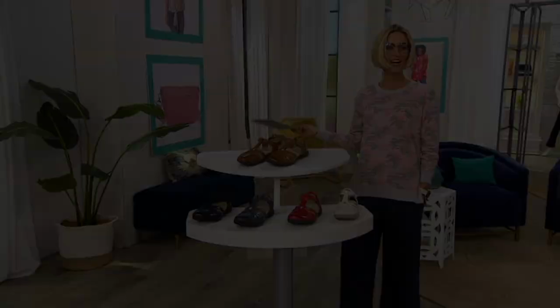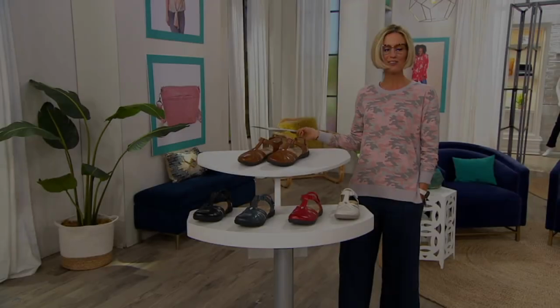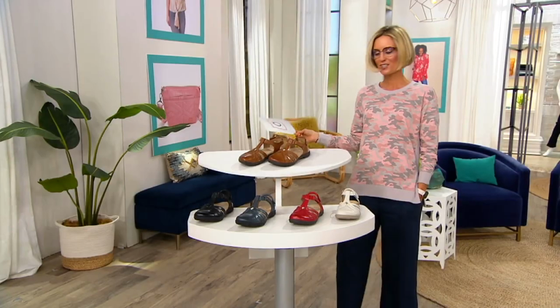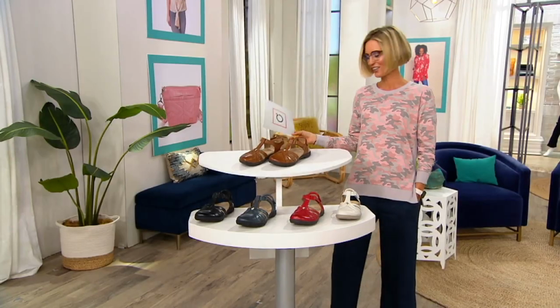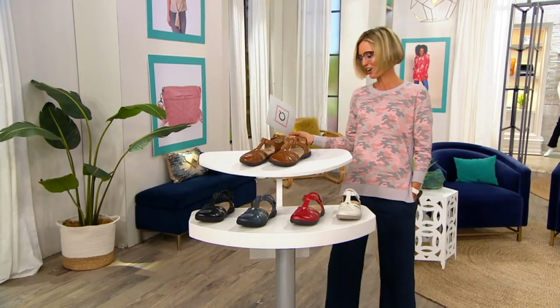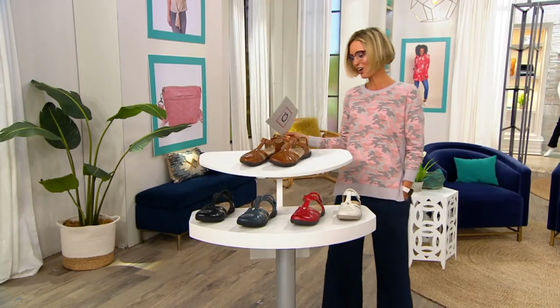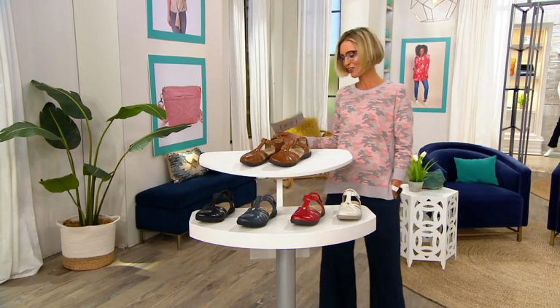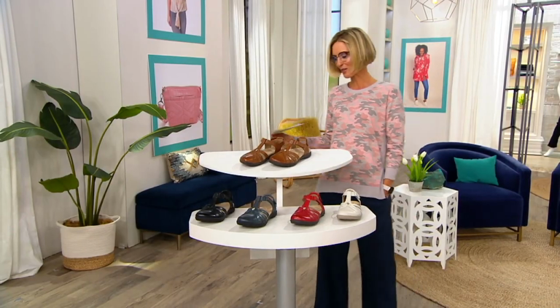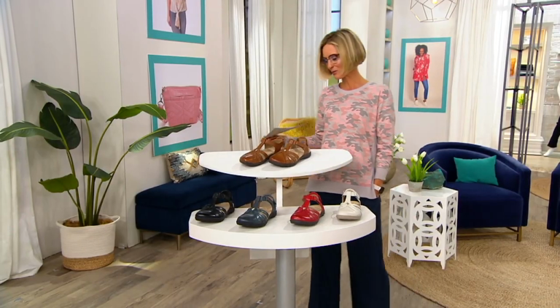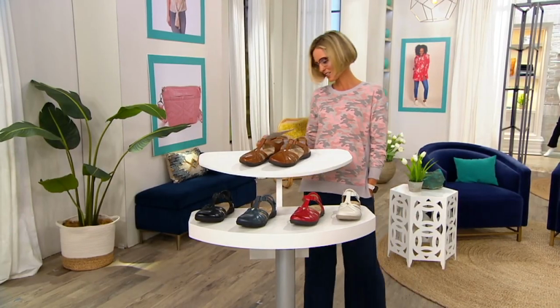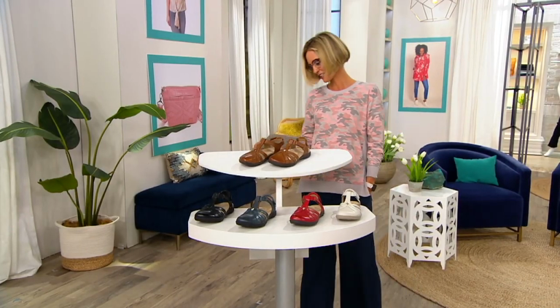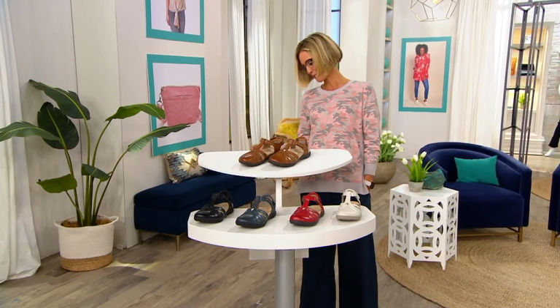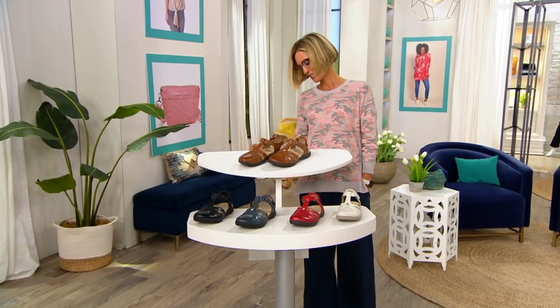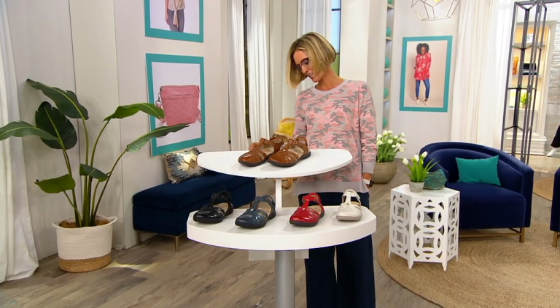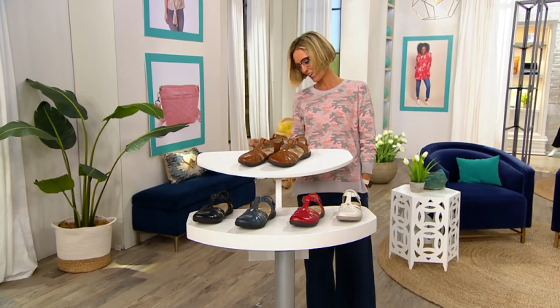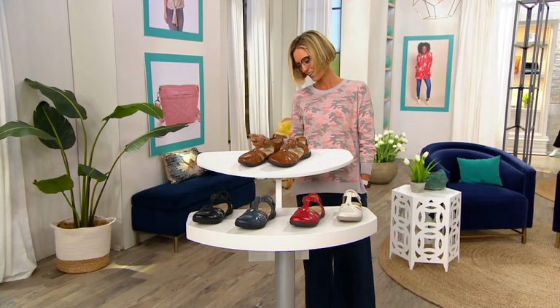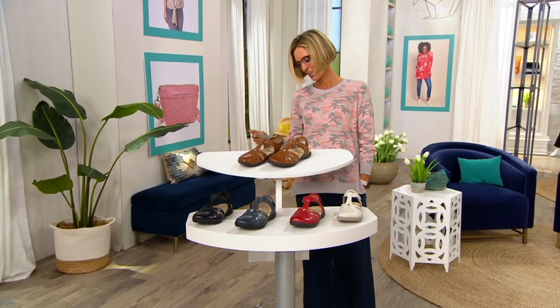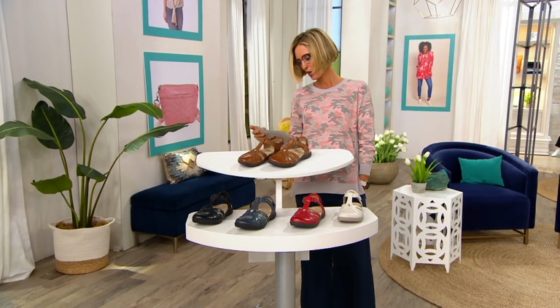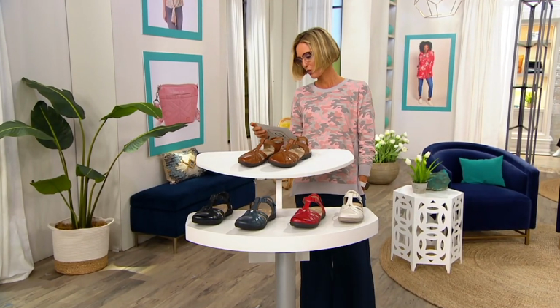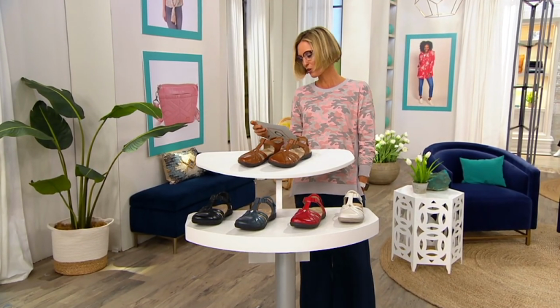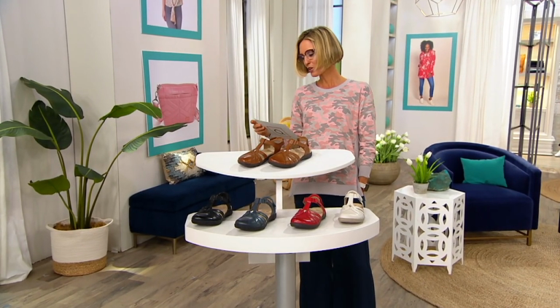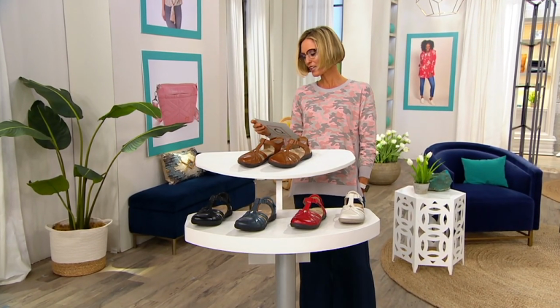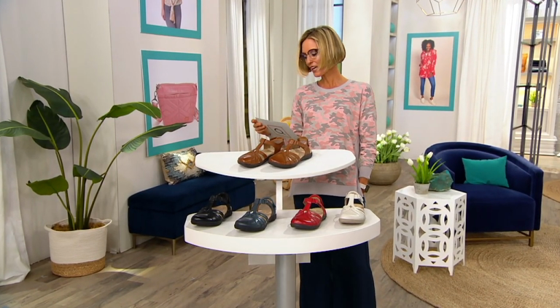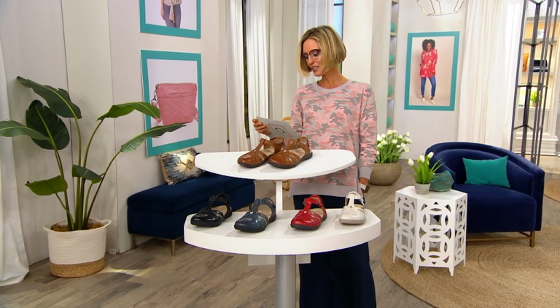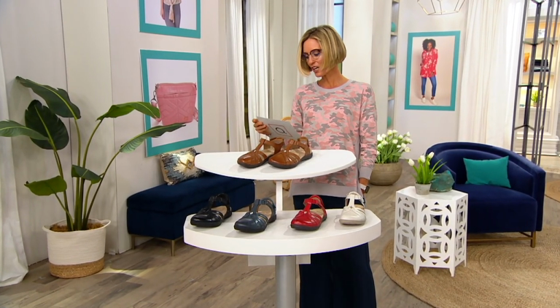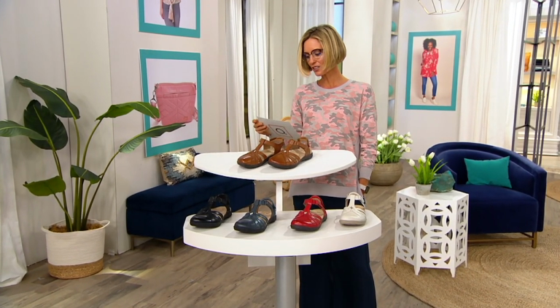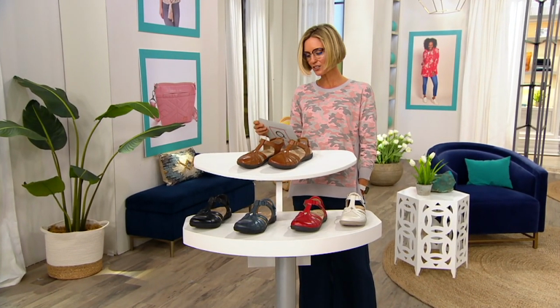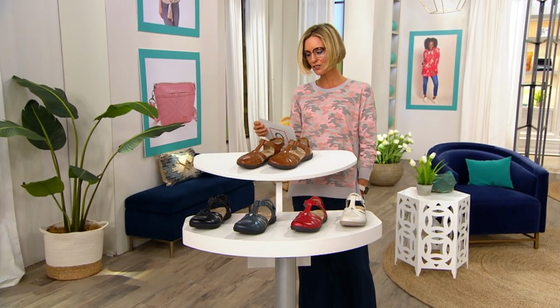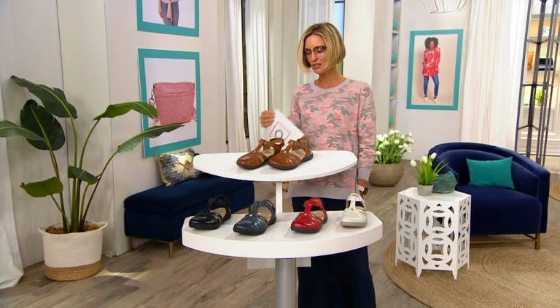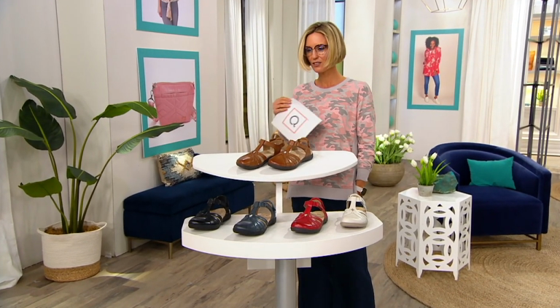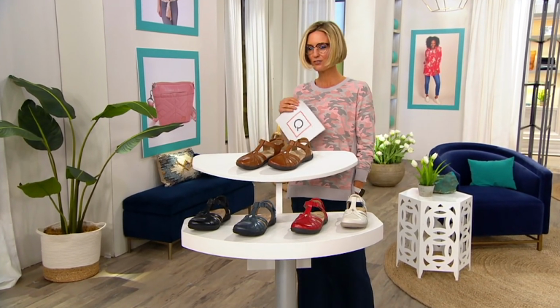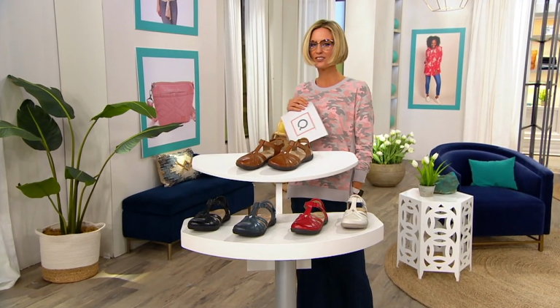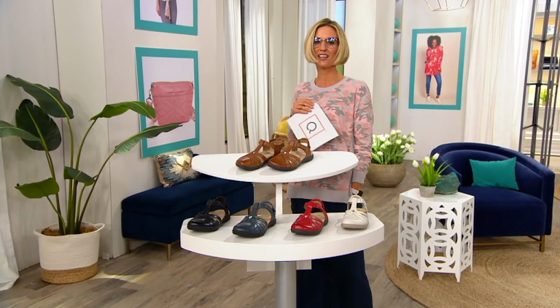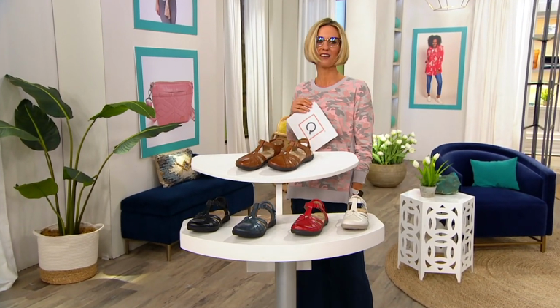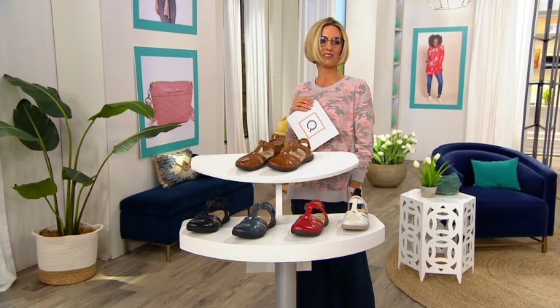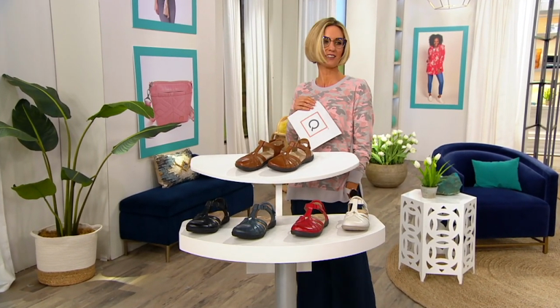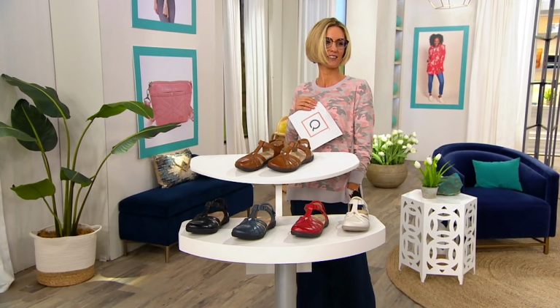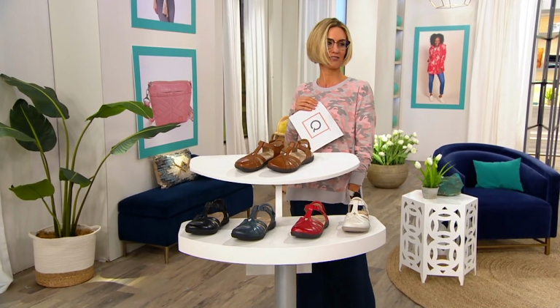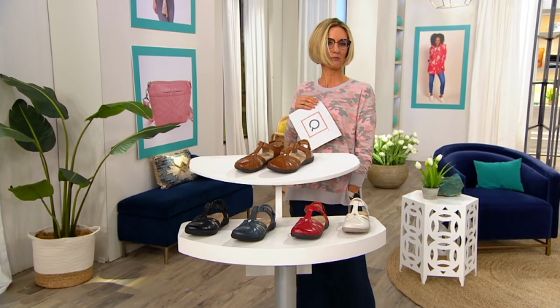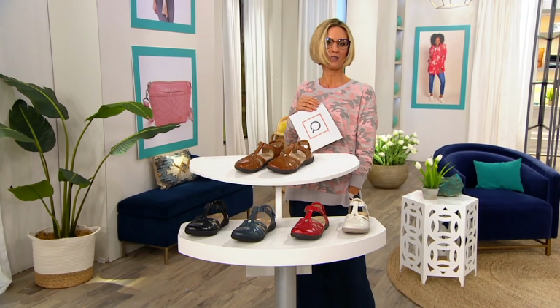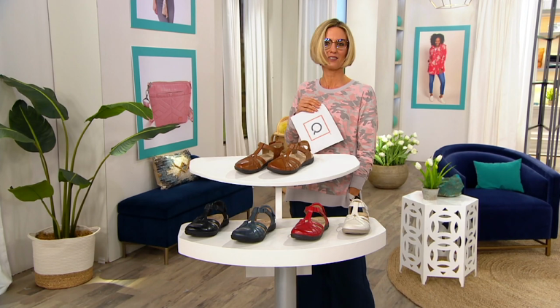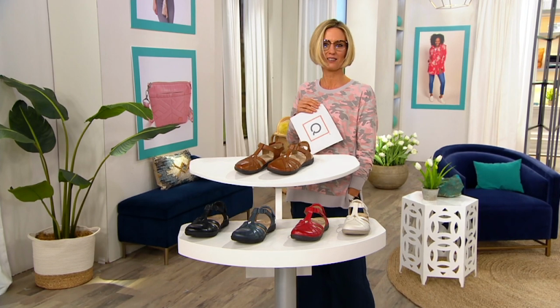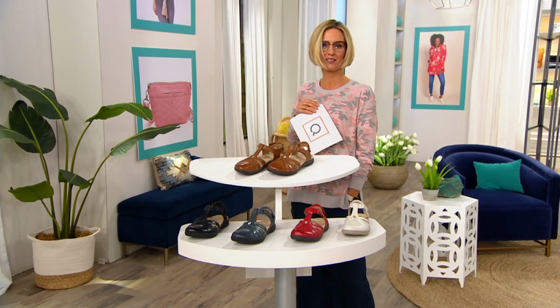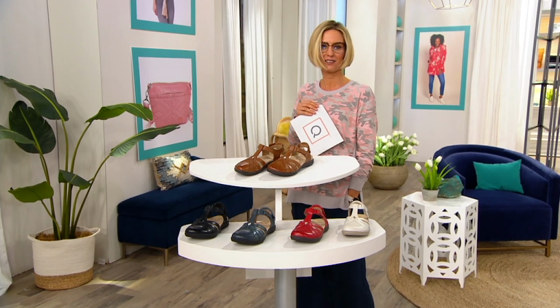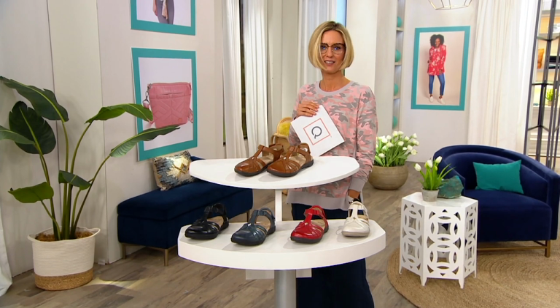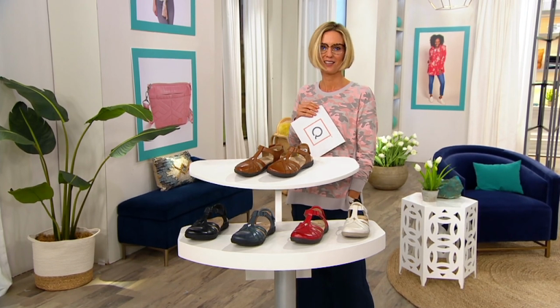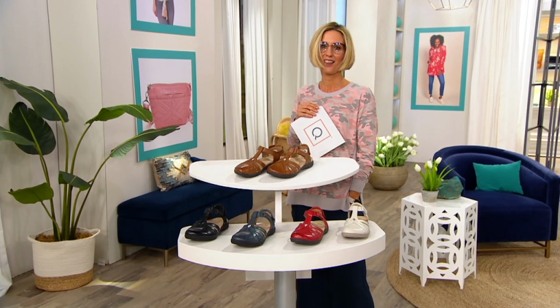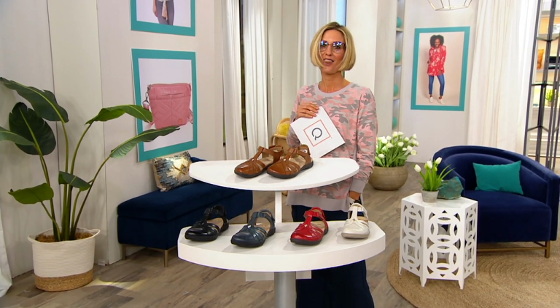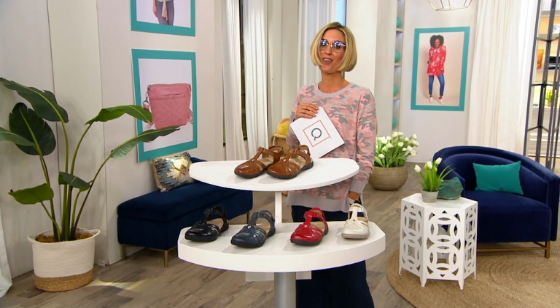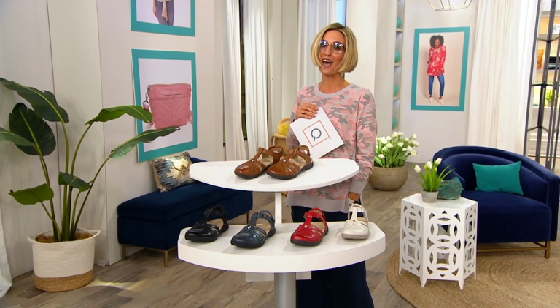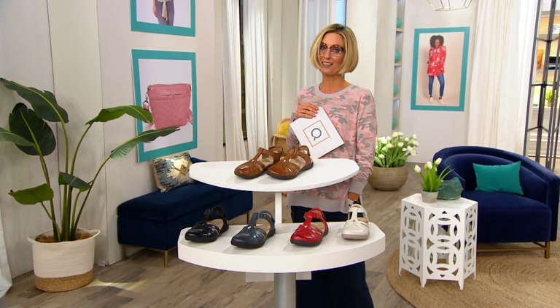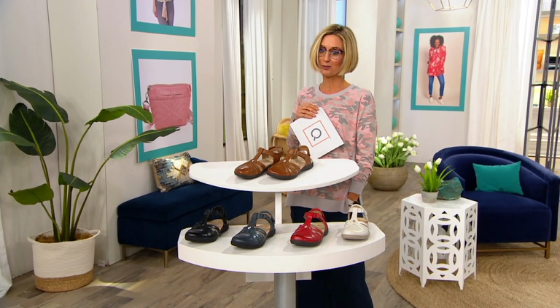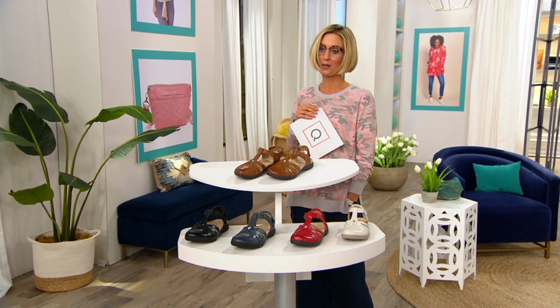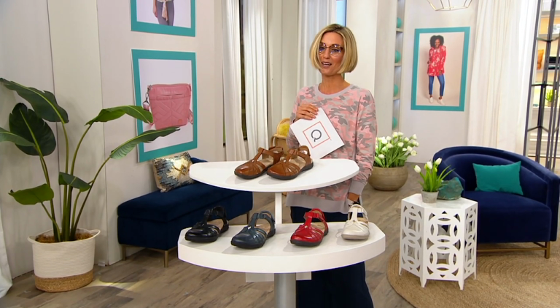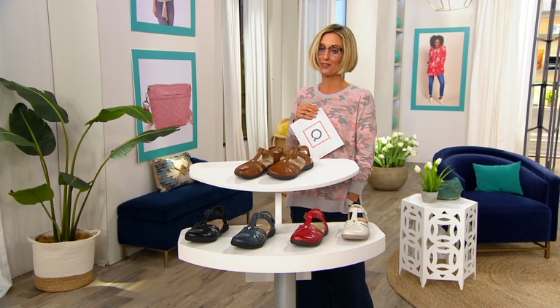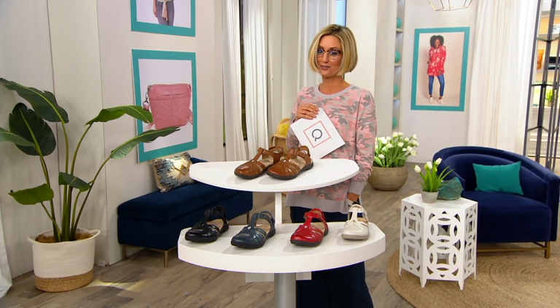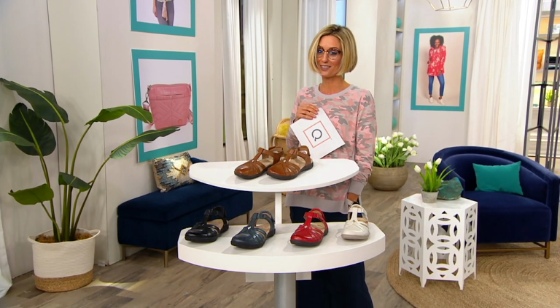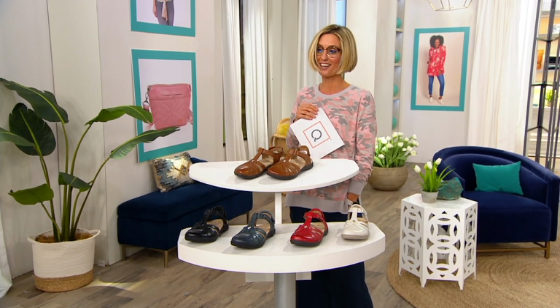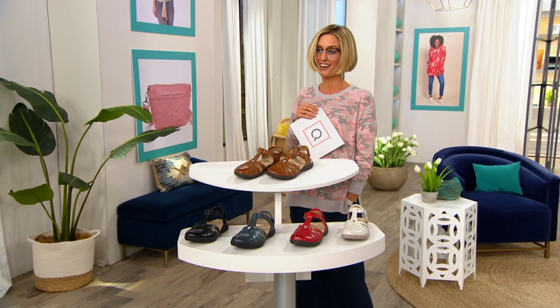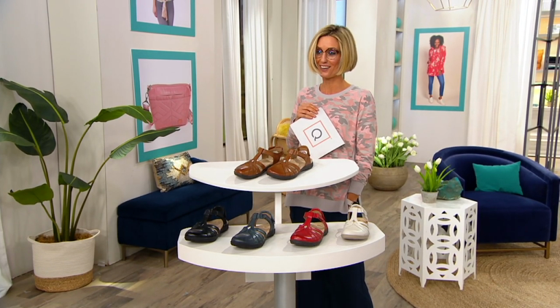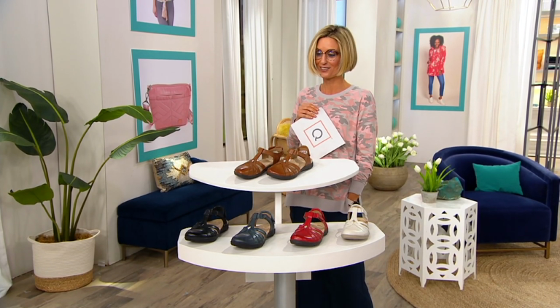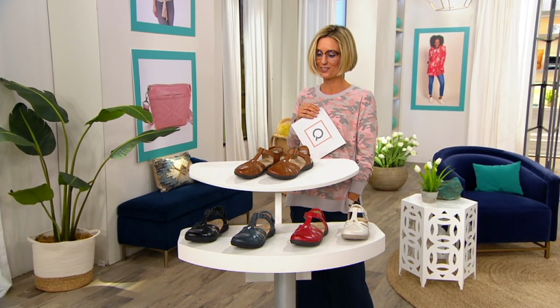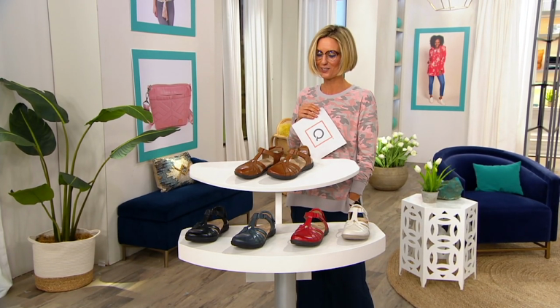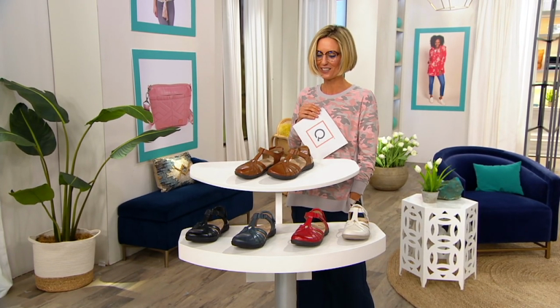$1,000 already picked up today. $39 for leather from Earth. That's why they're flying out the door.